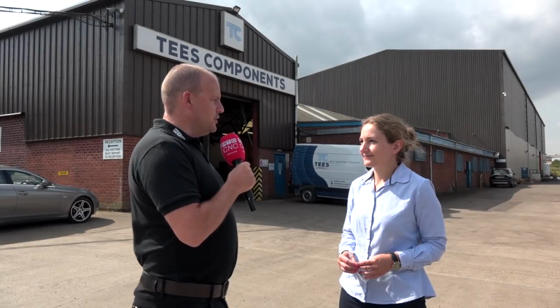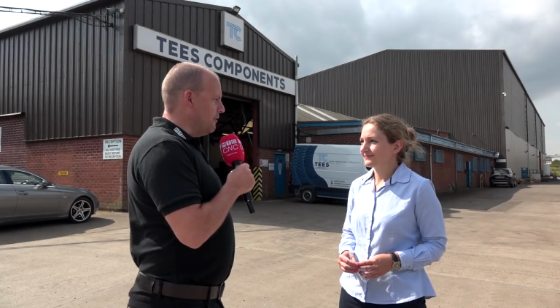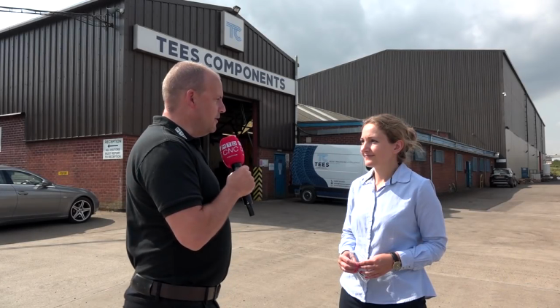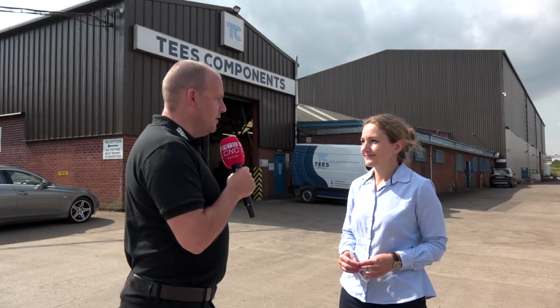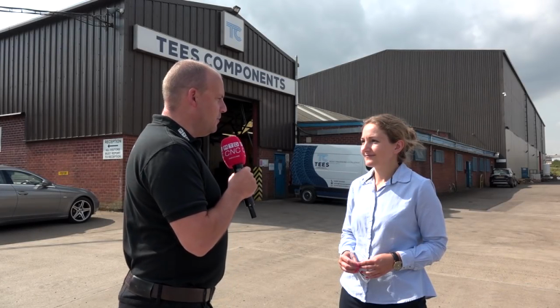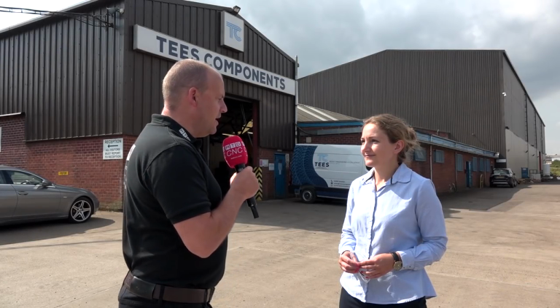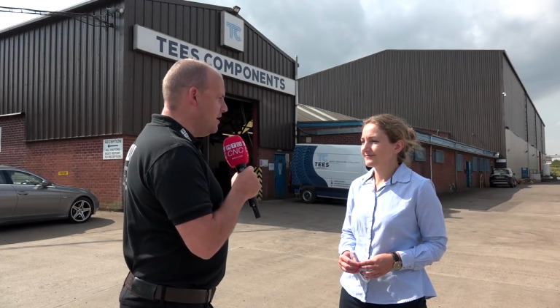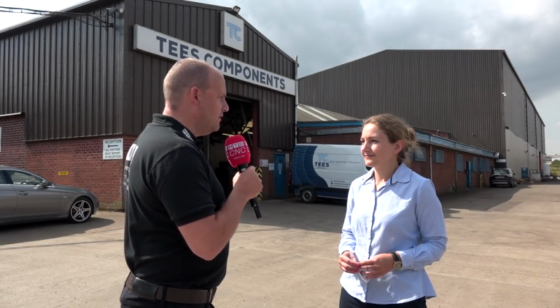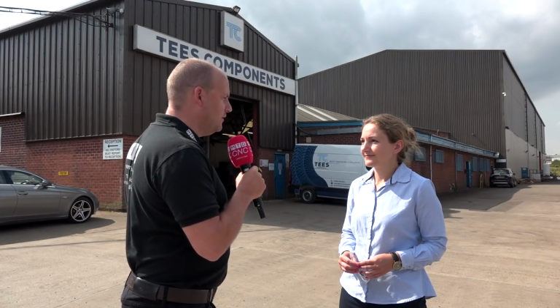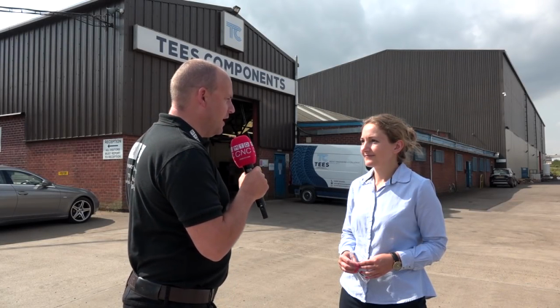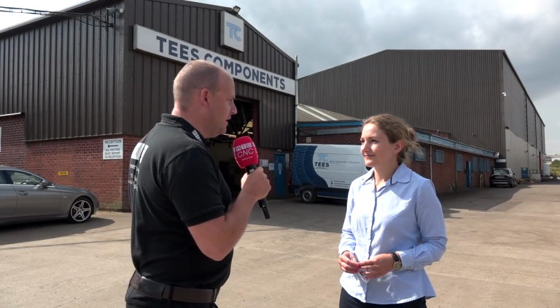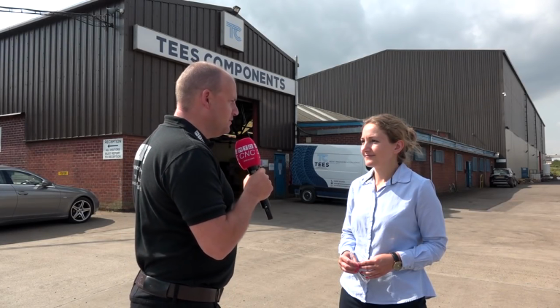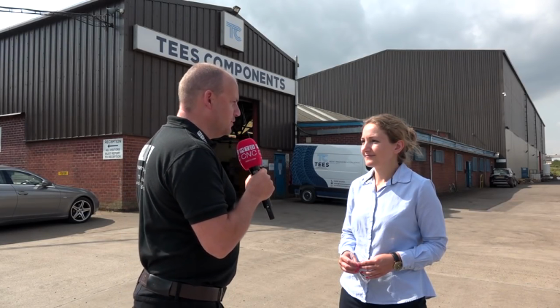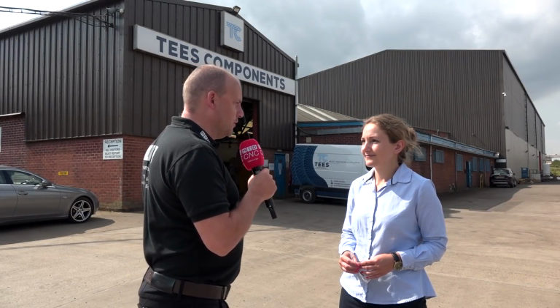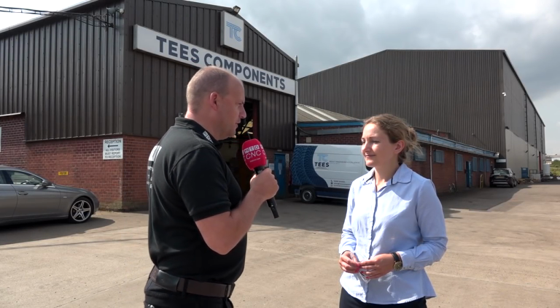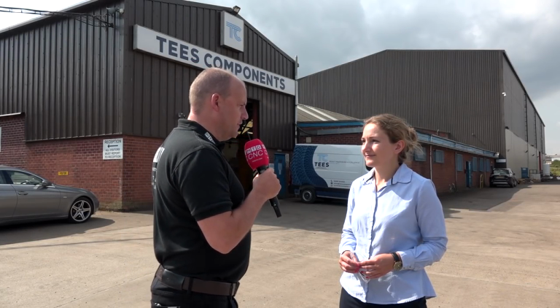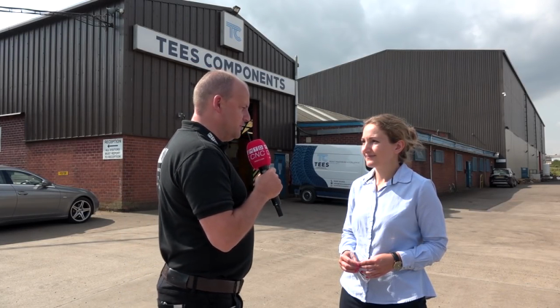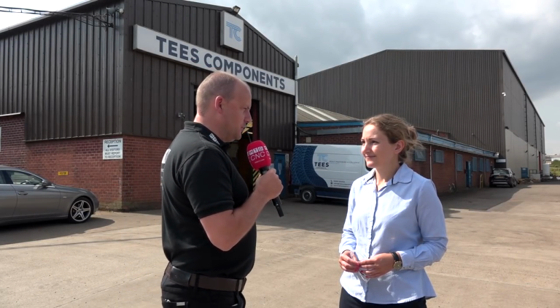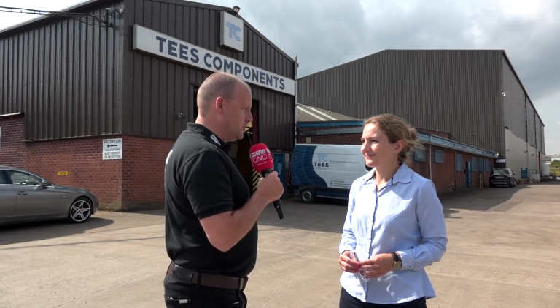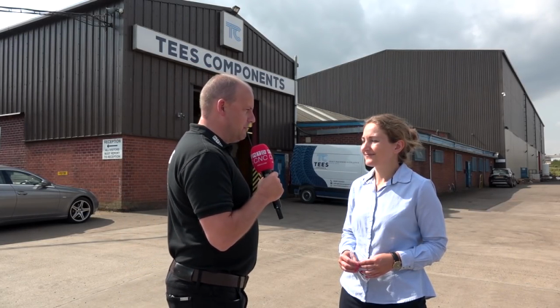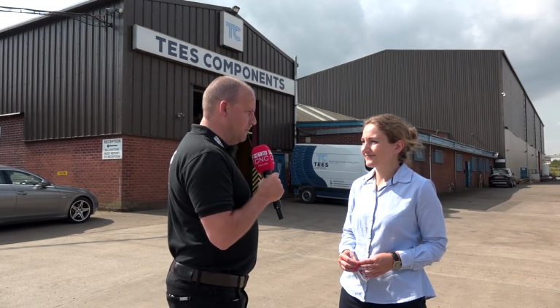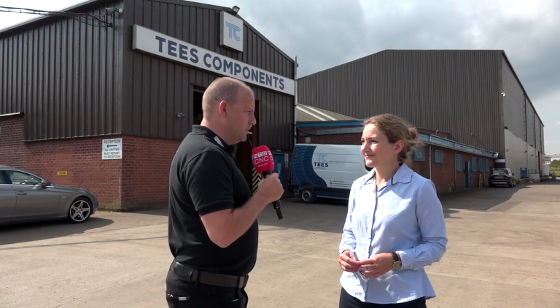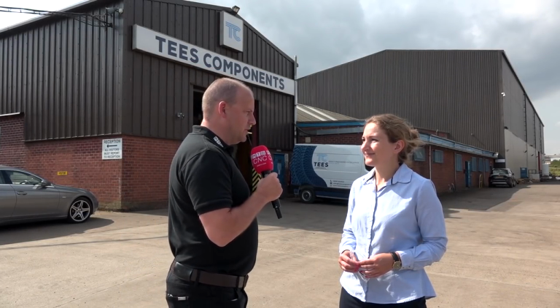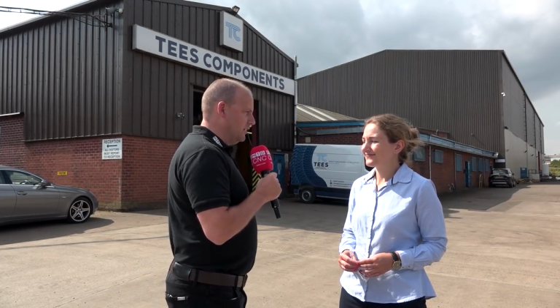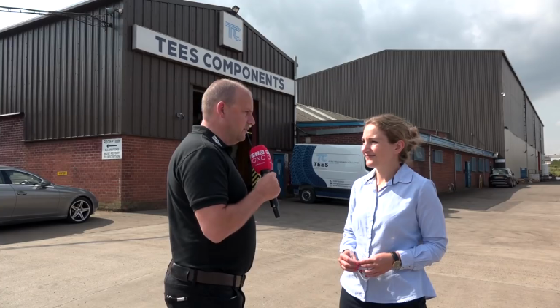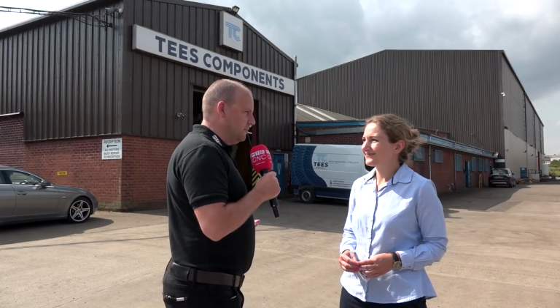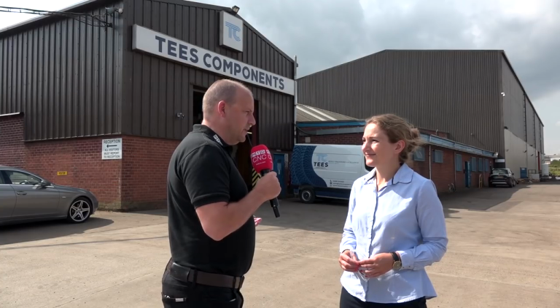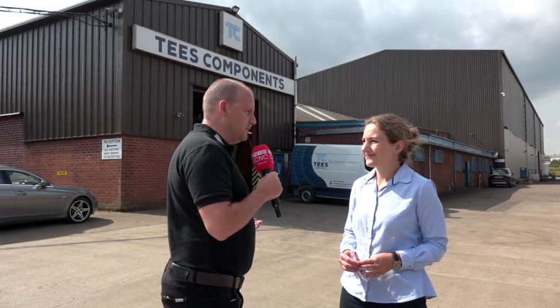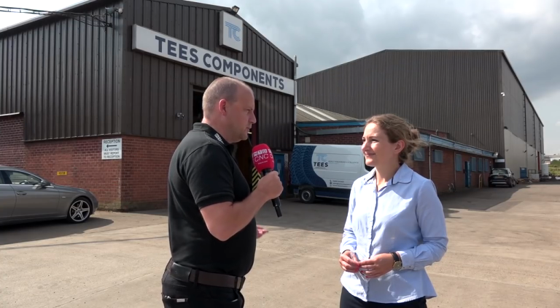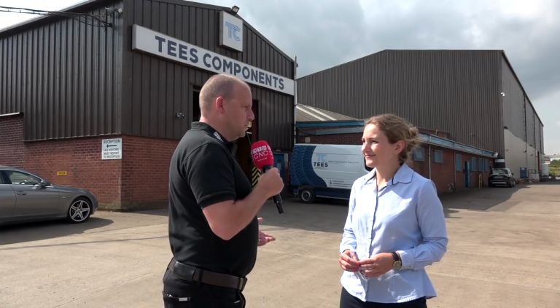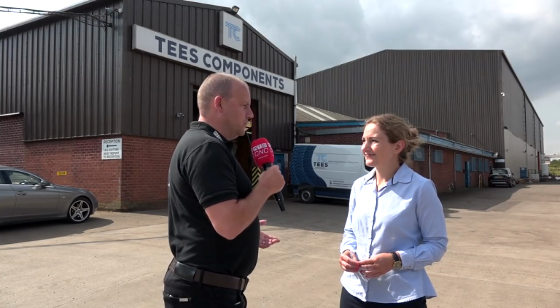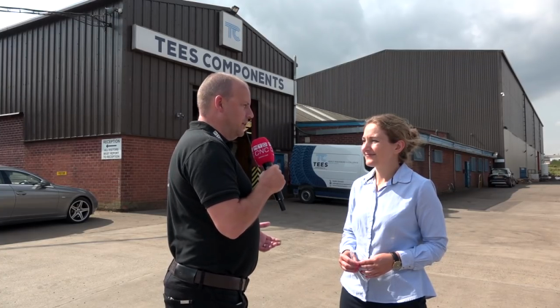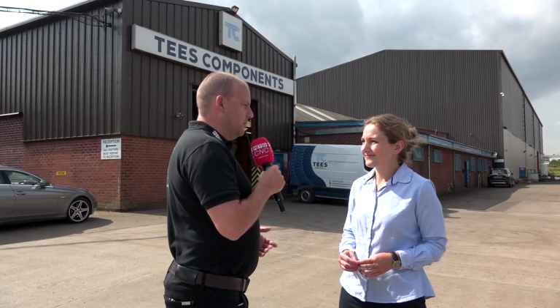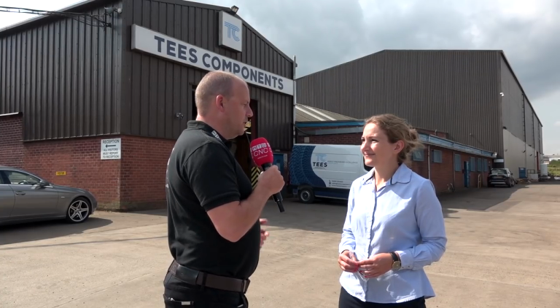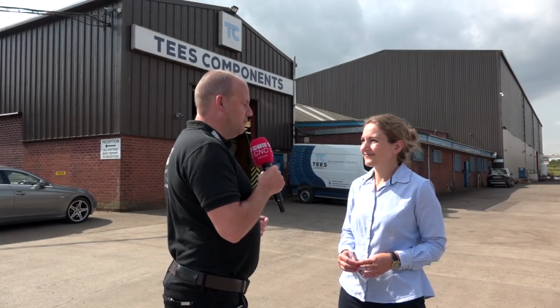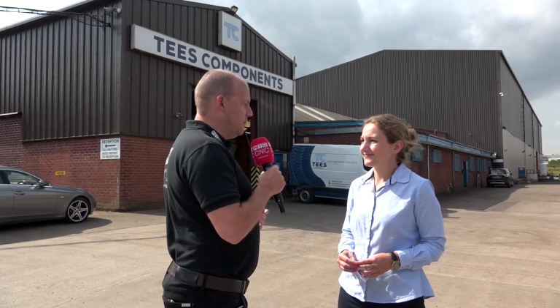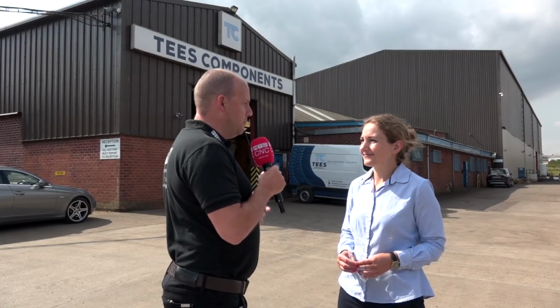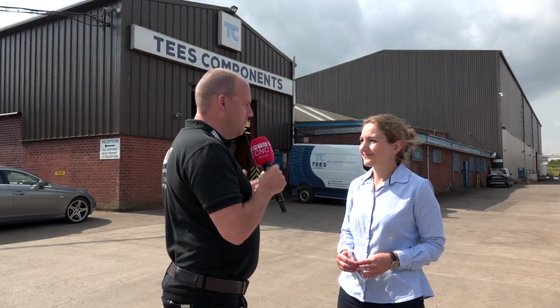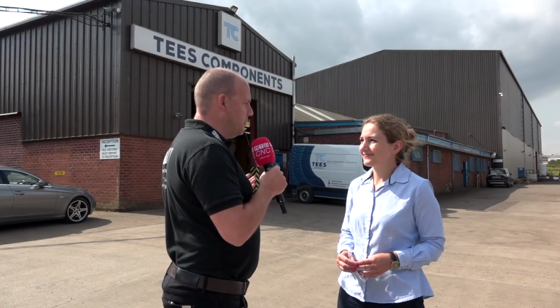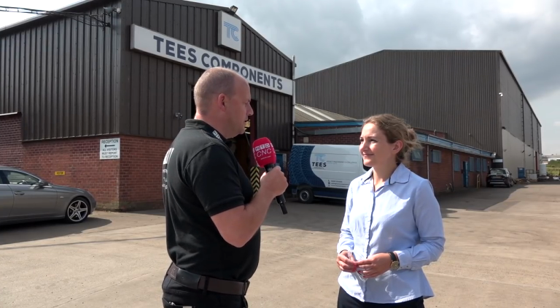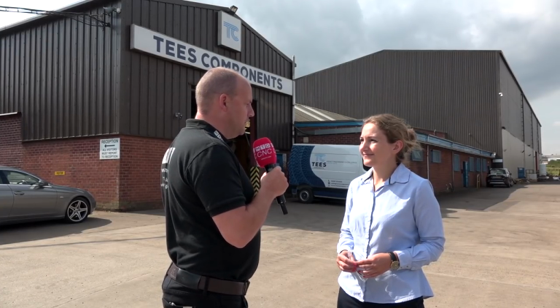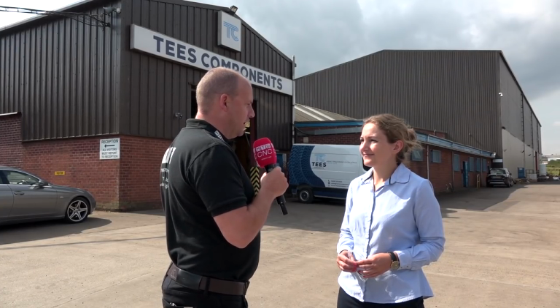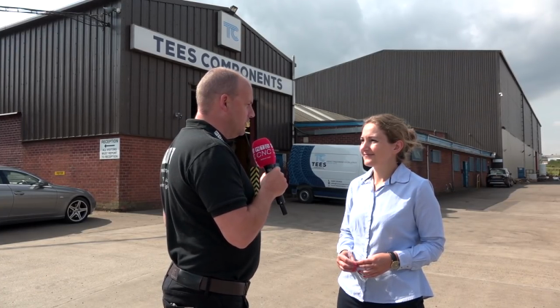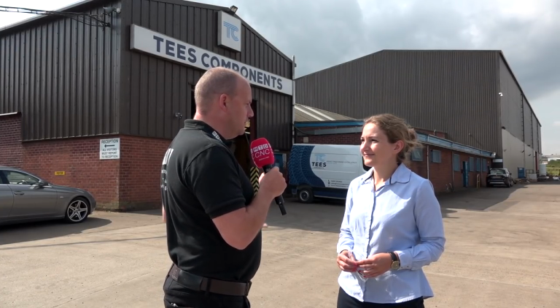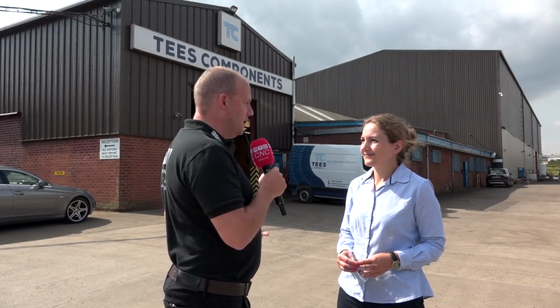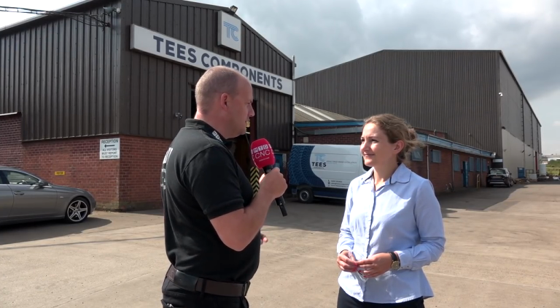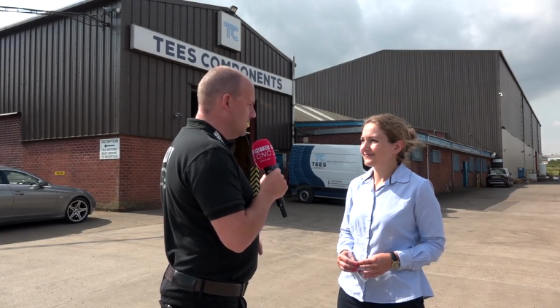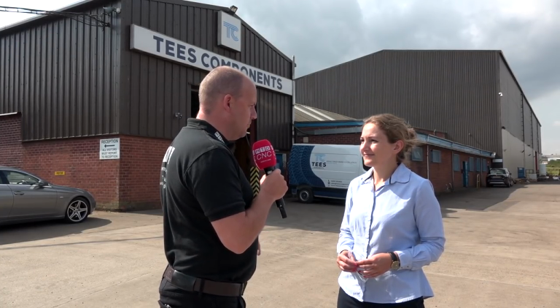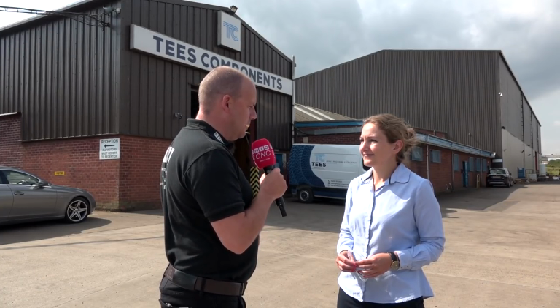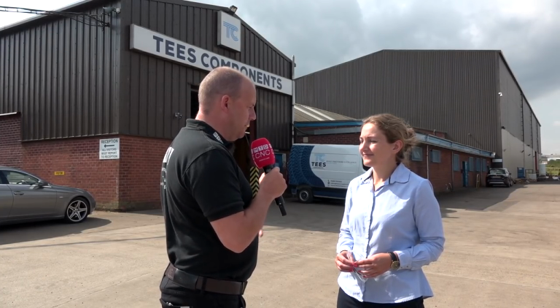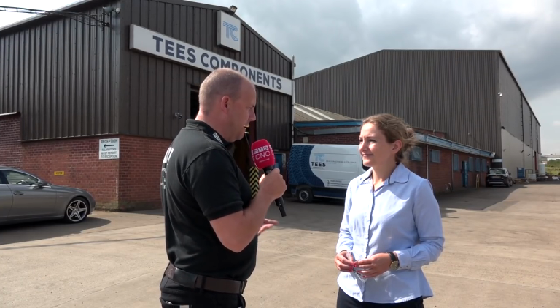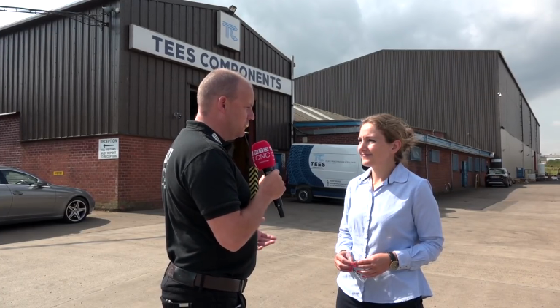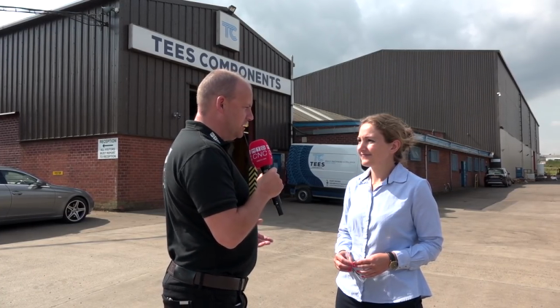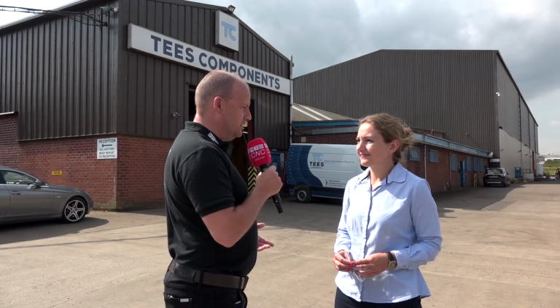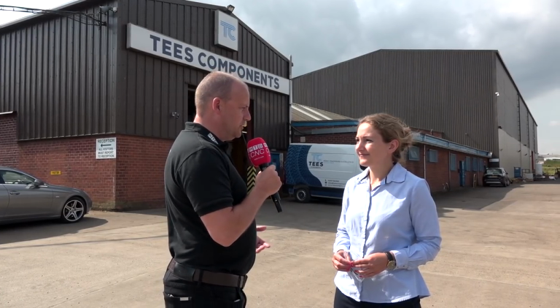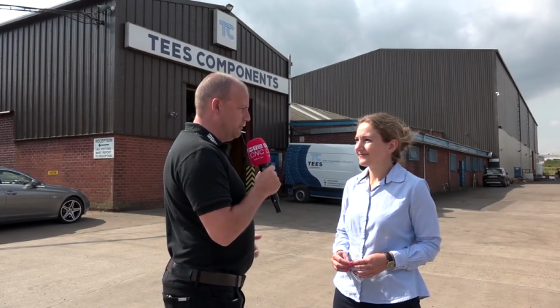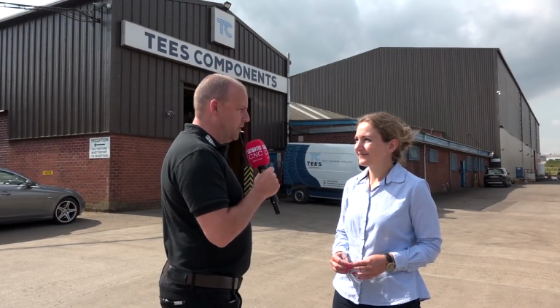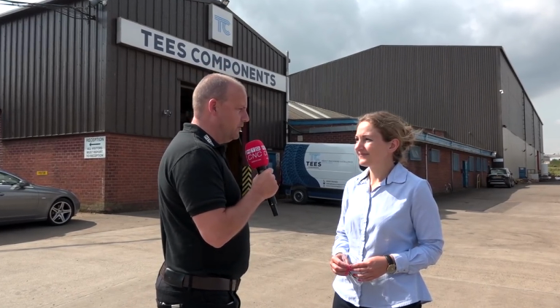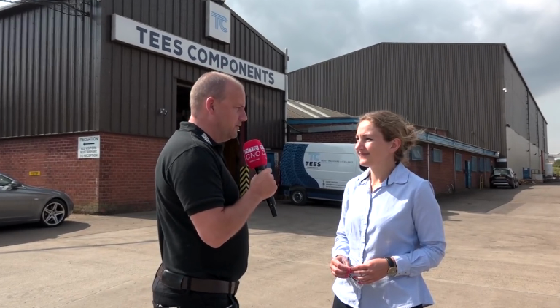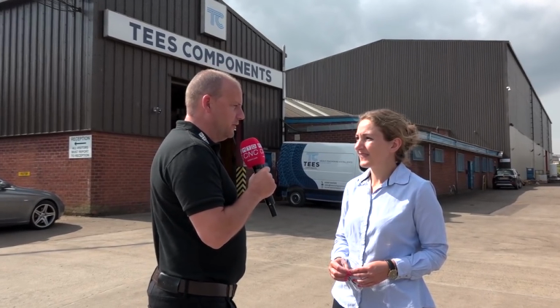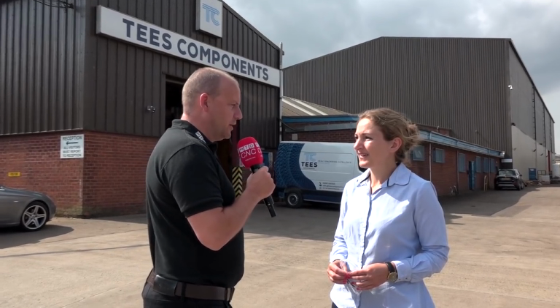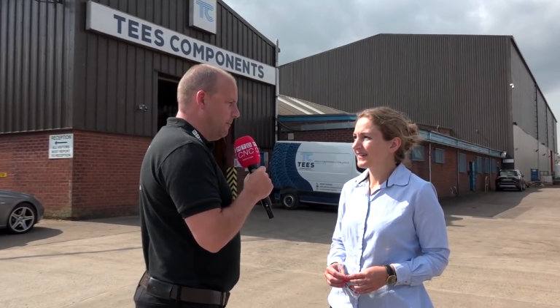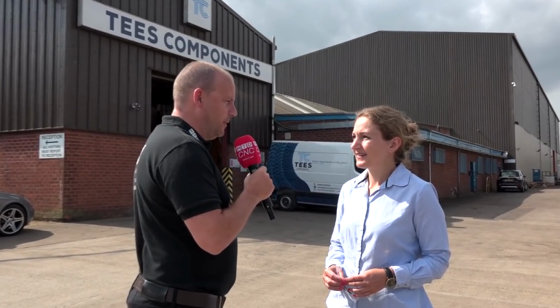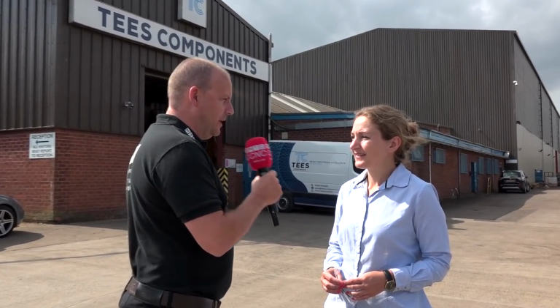Sharon, we're here today to look at the Toshiba machine that's been installed here, but before we do that, could you tell us a little bit about Tees Components and the company?